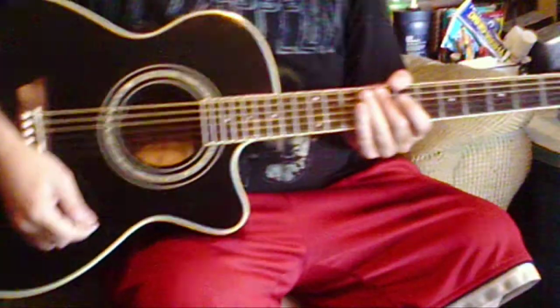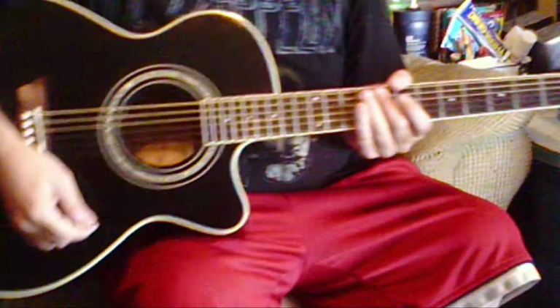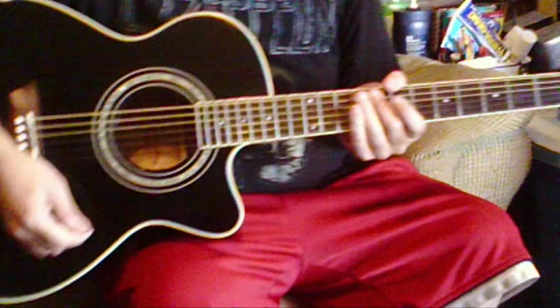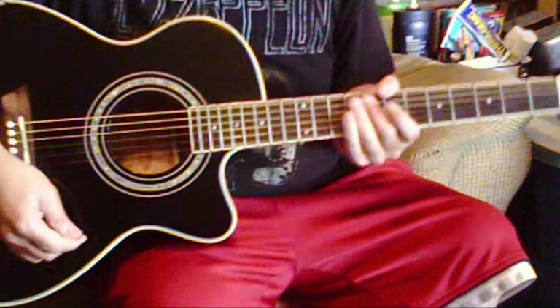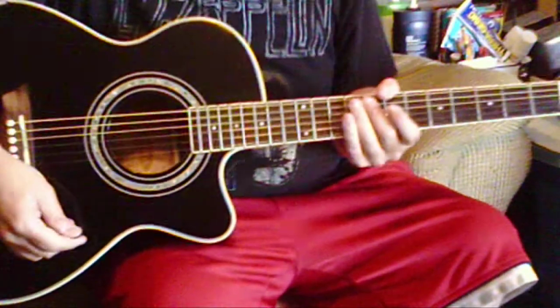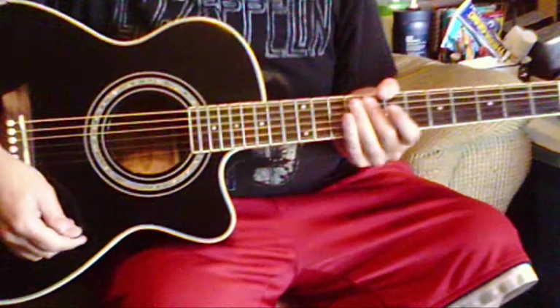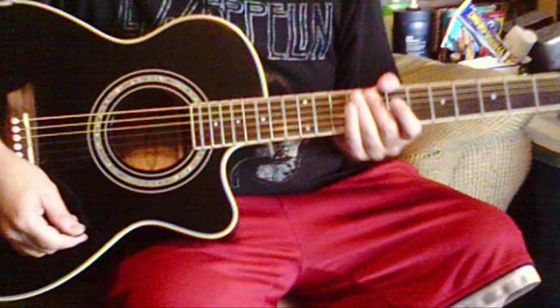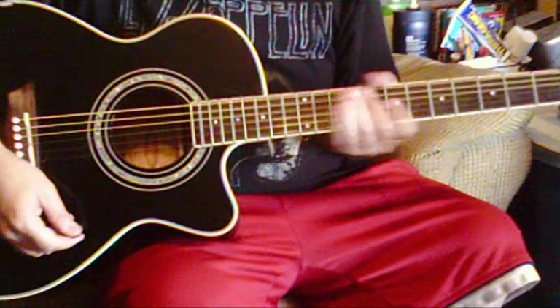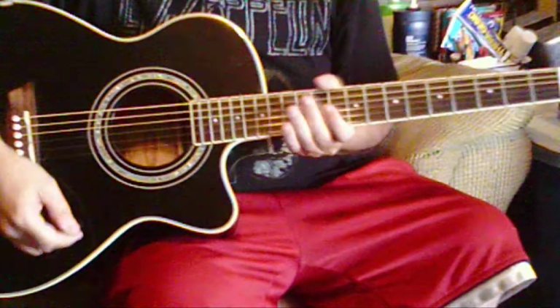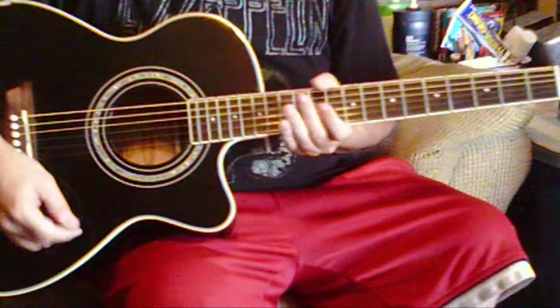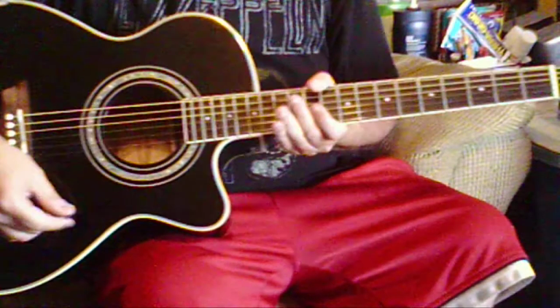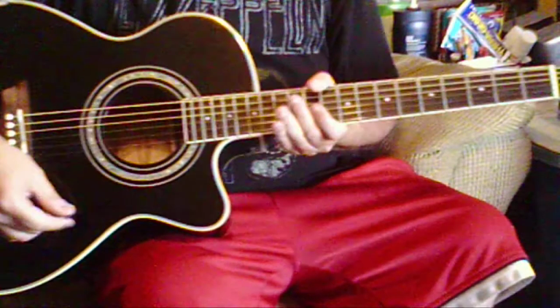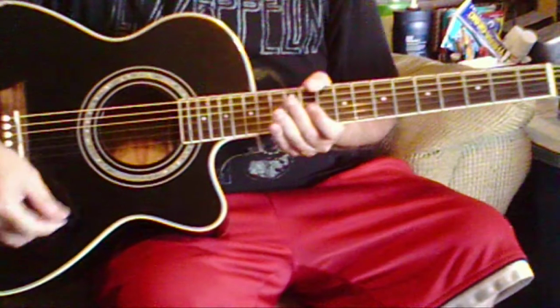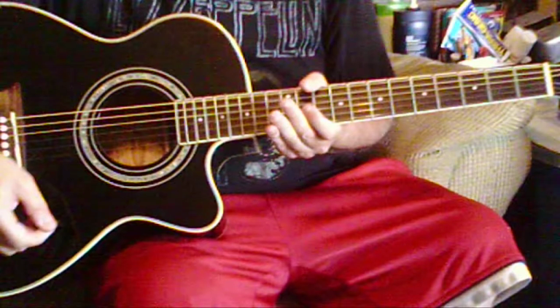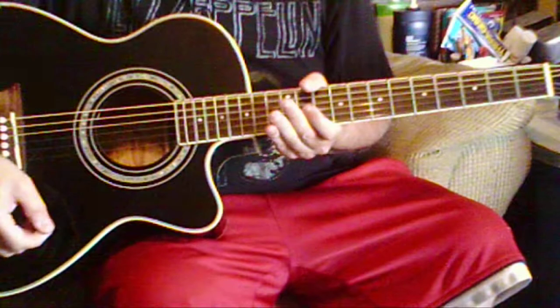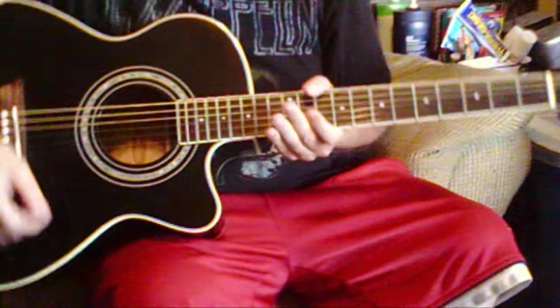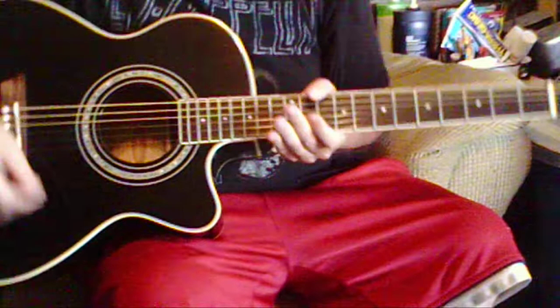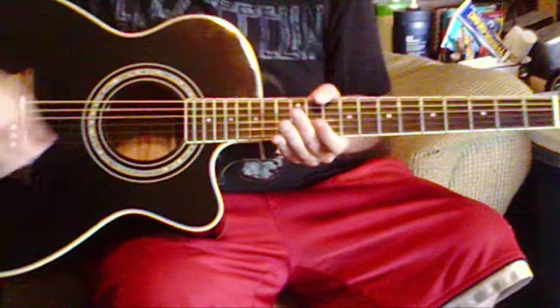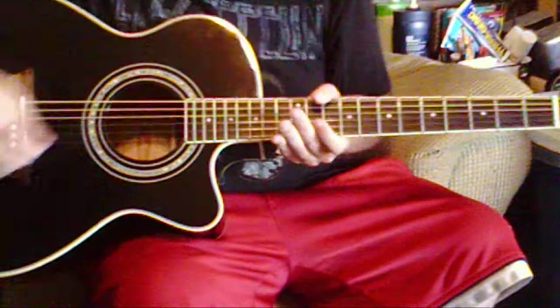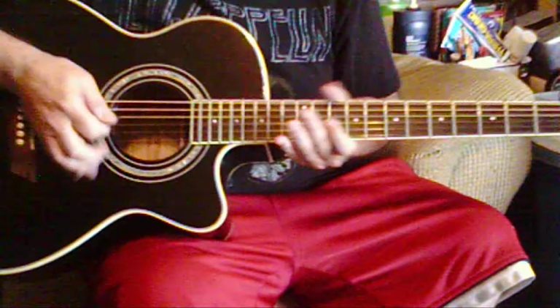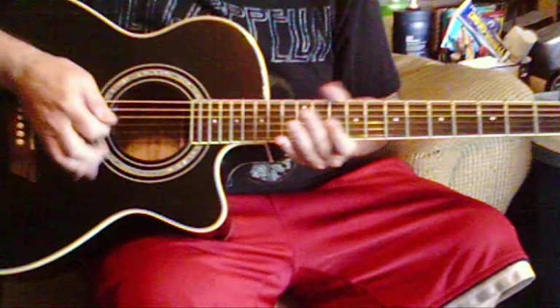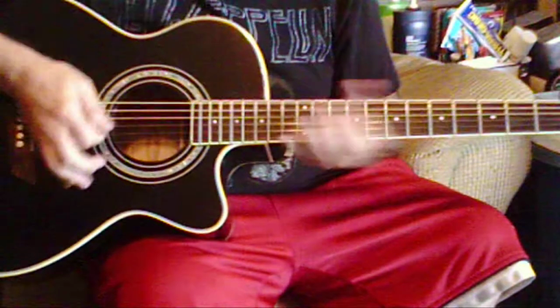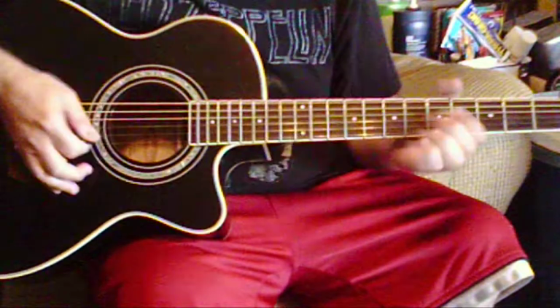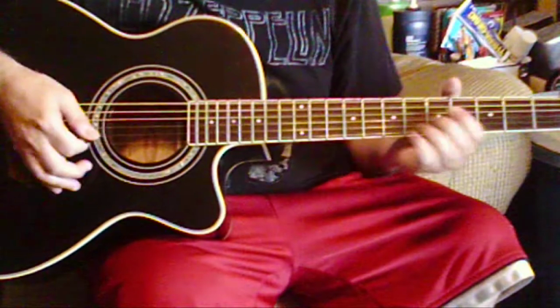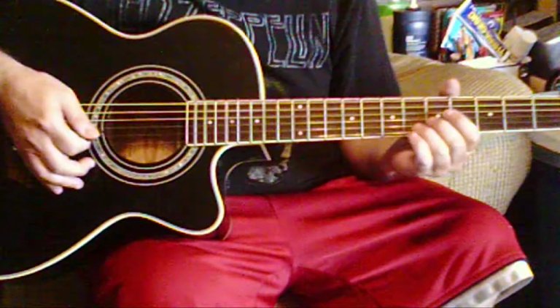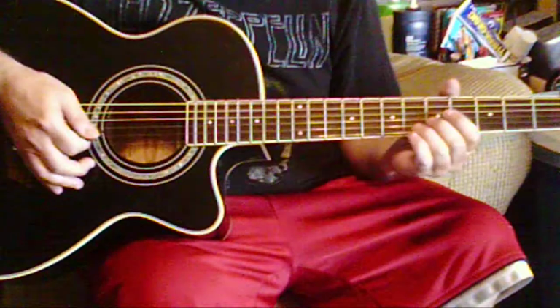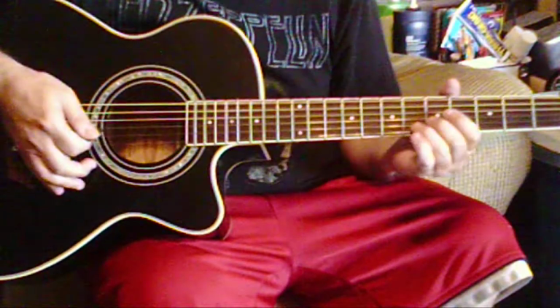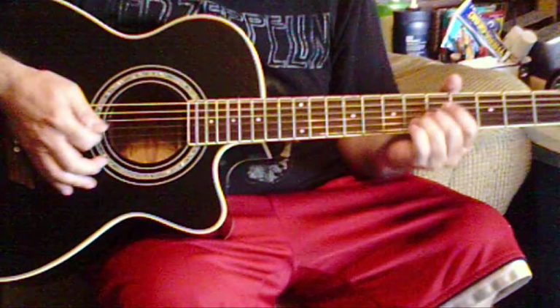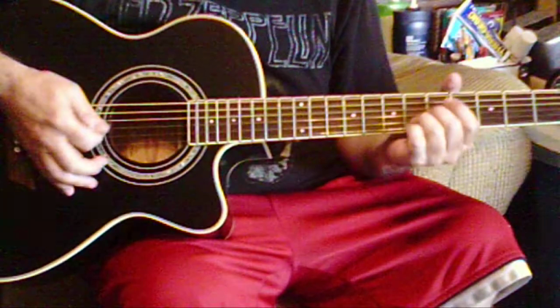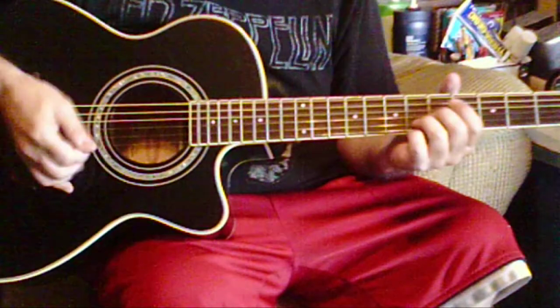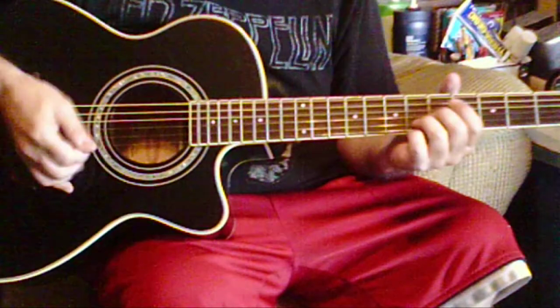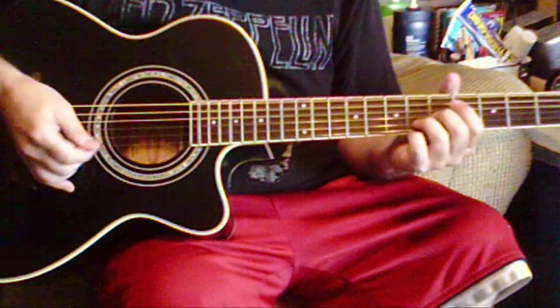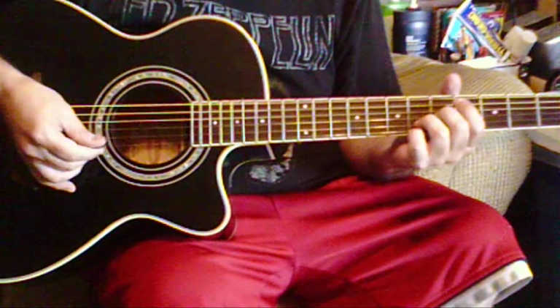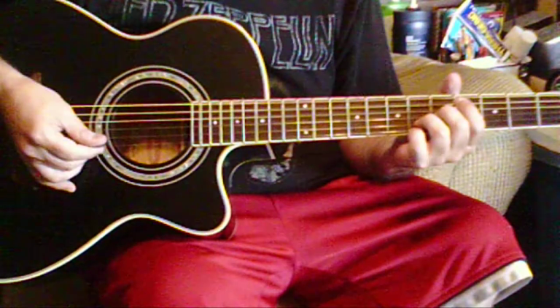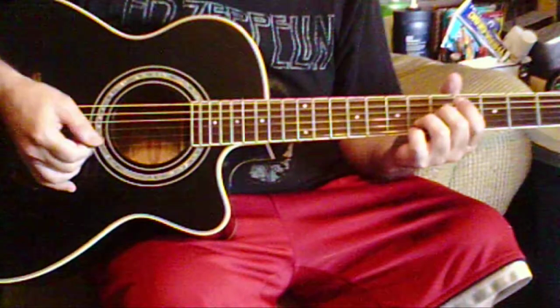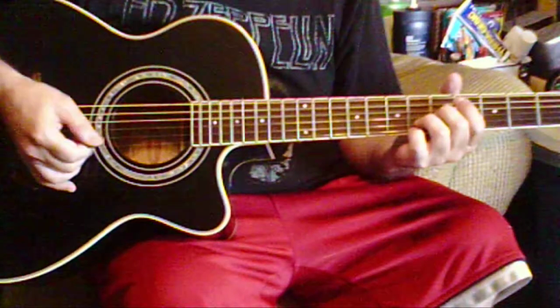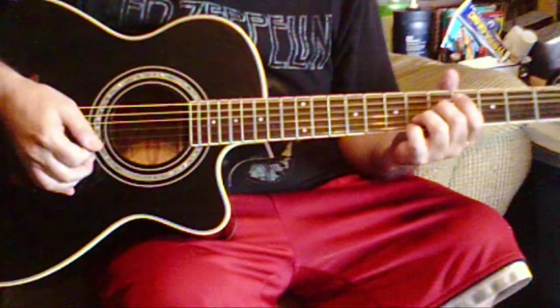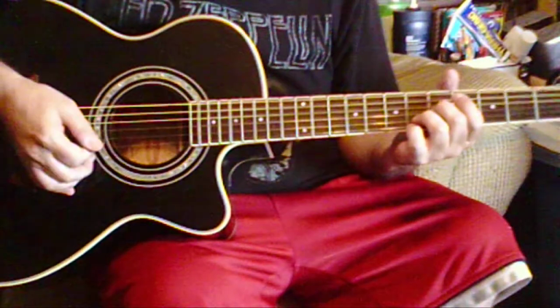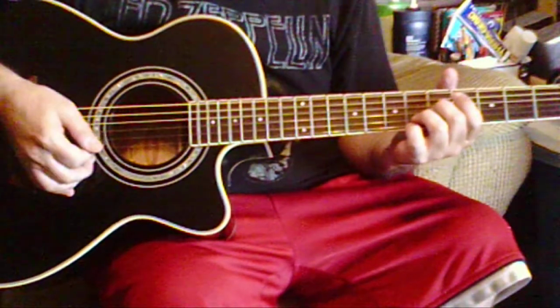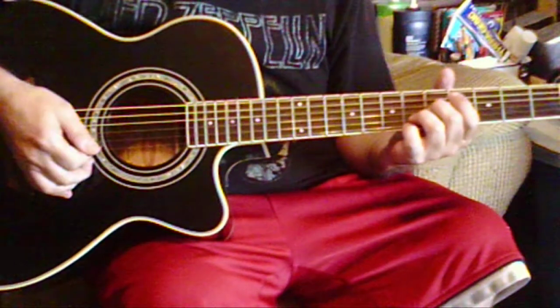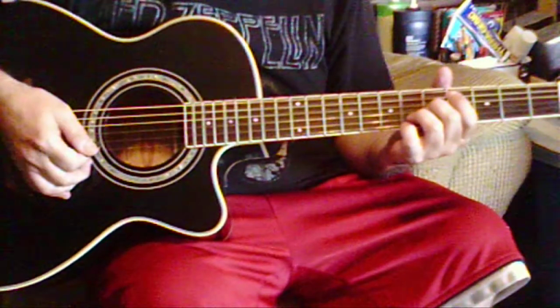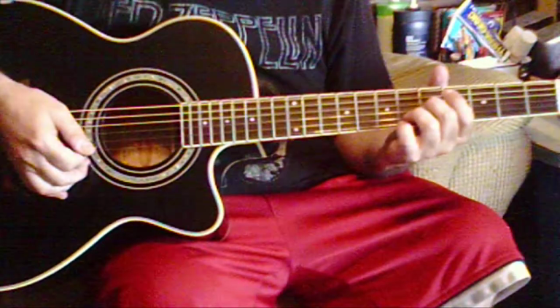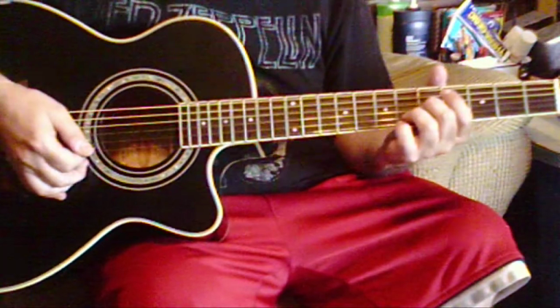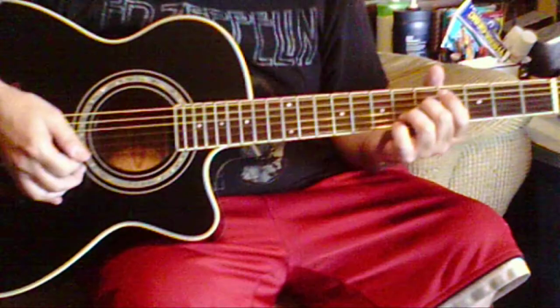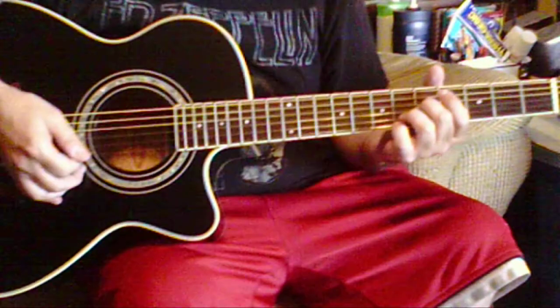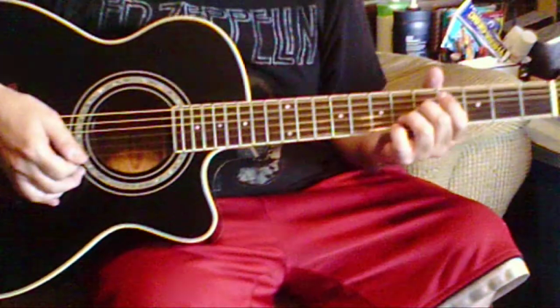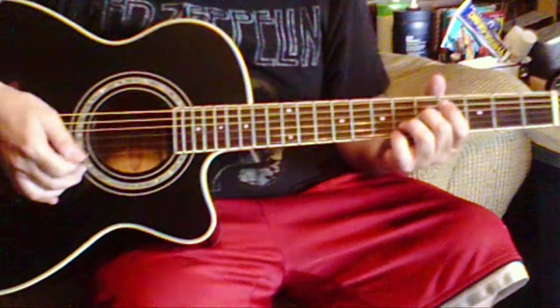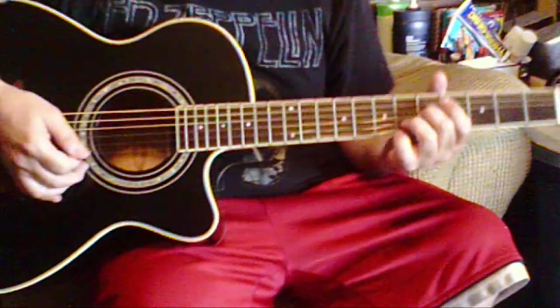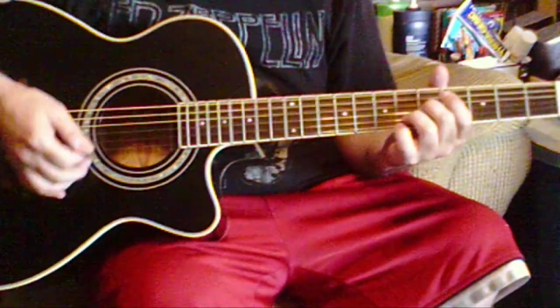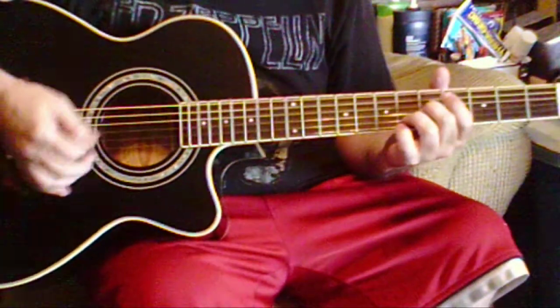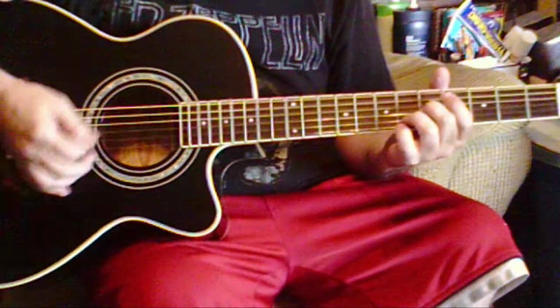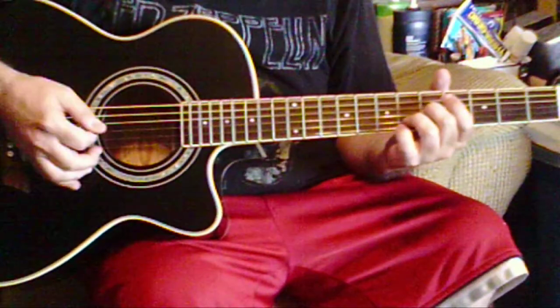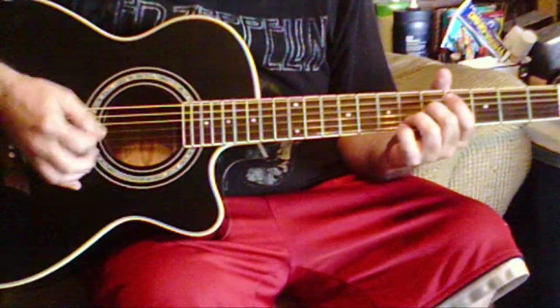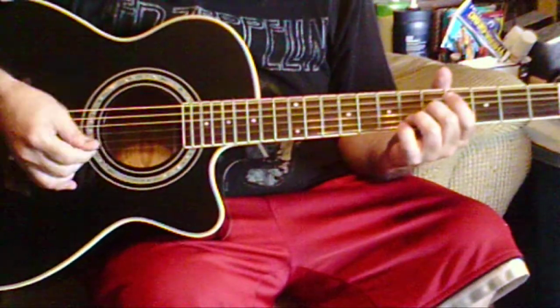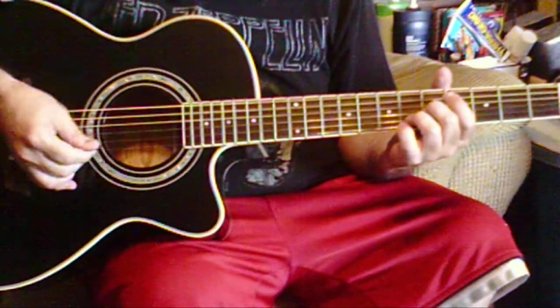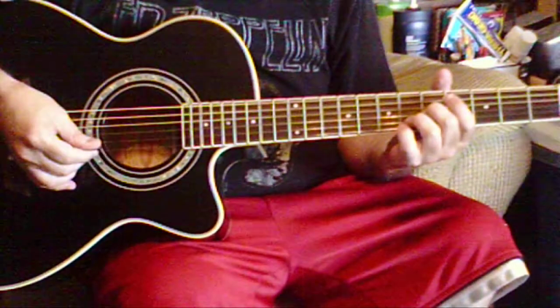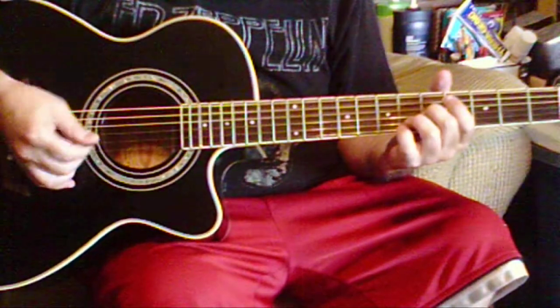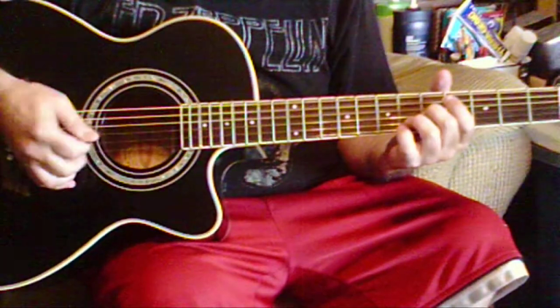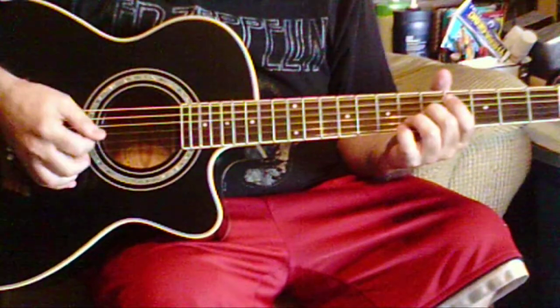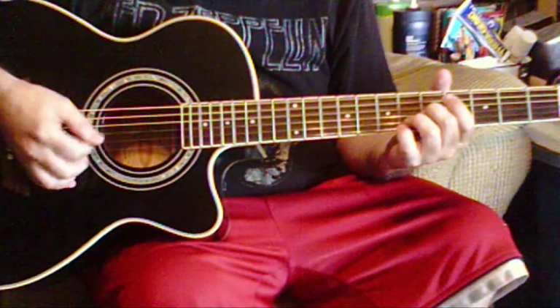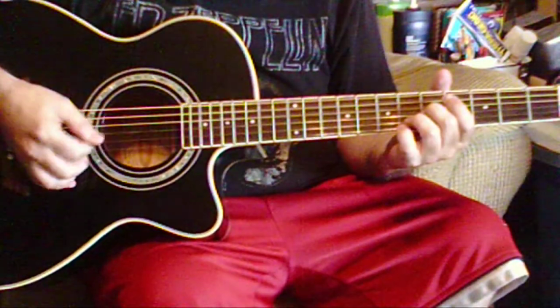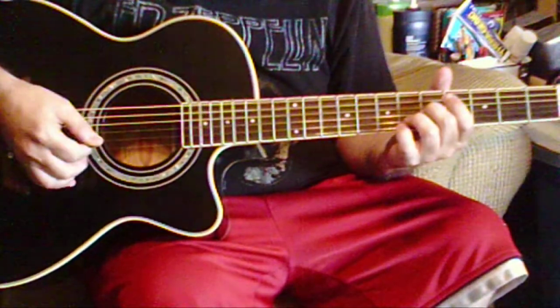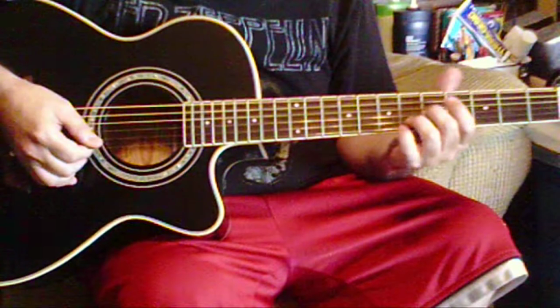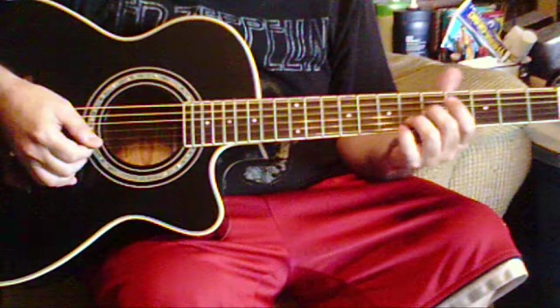Howdy everybody, this is RJ Elm. I'm going to show you a little Neil Young tune today. It starts out like this.